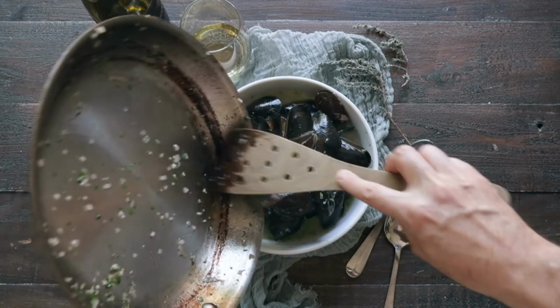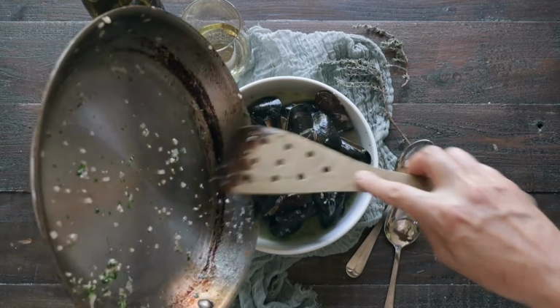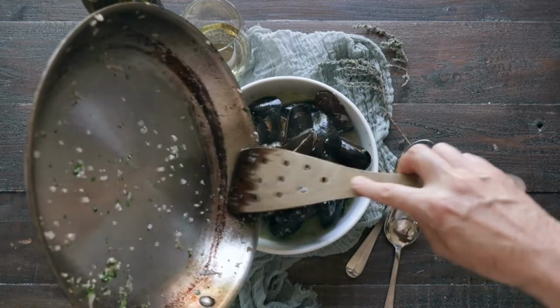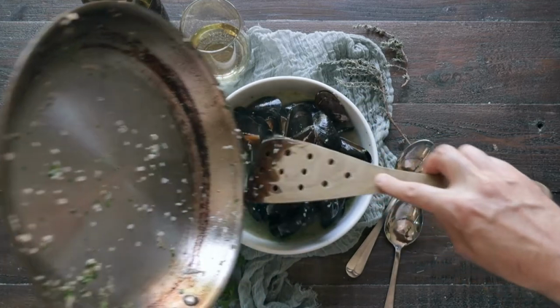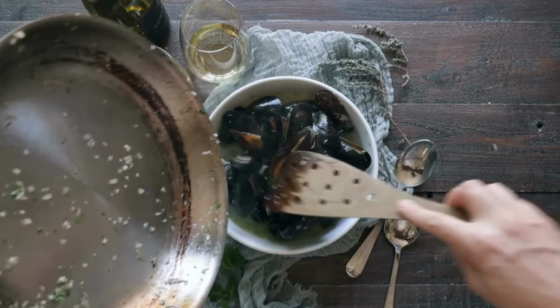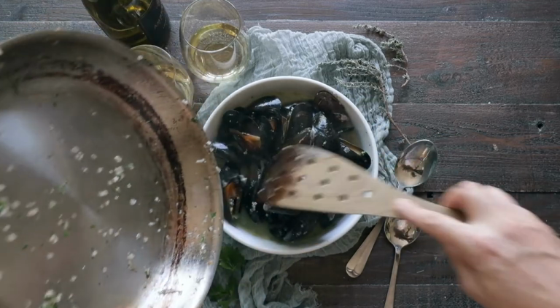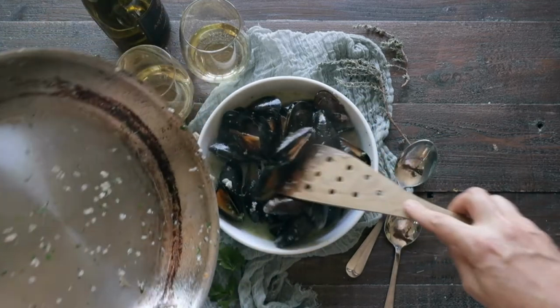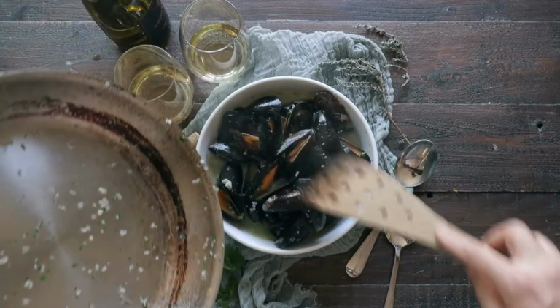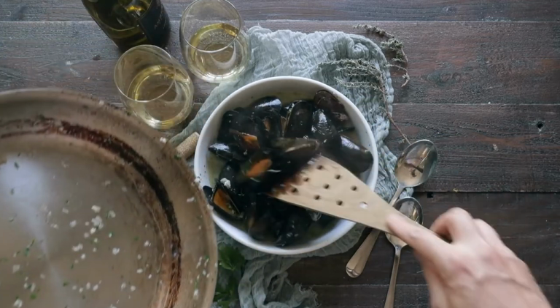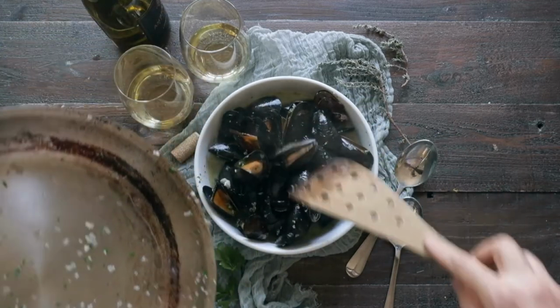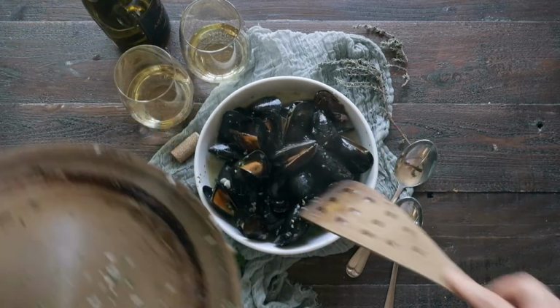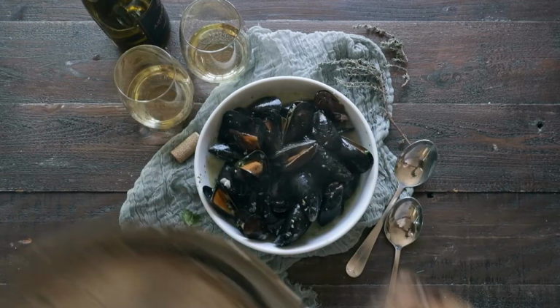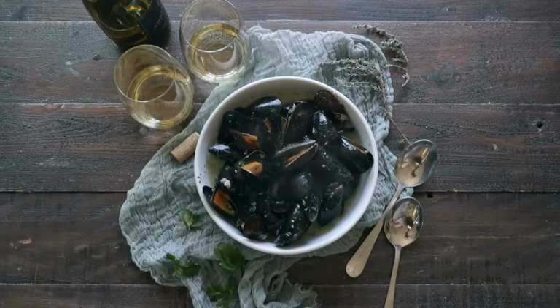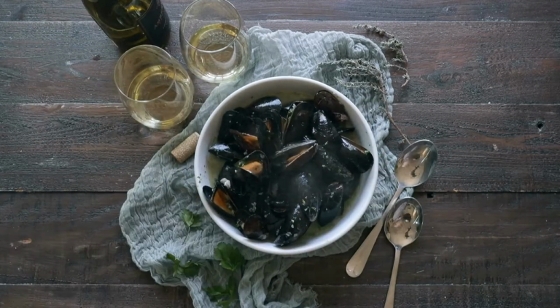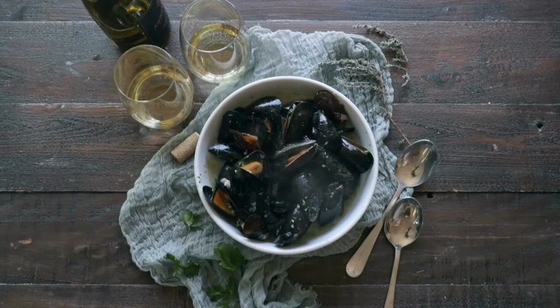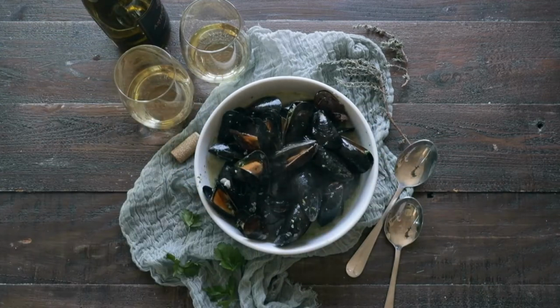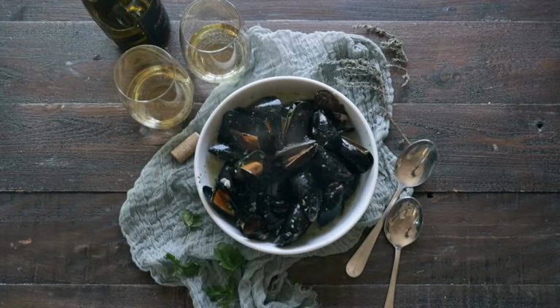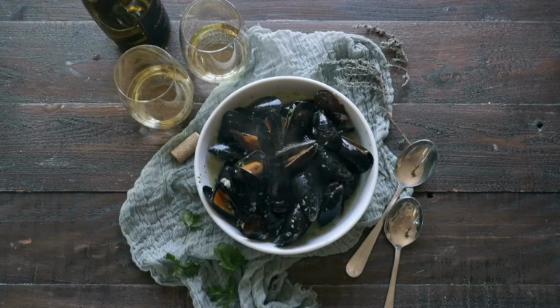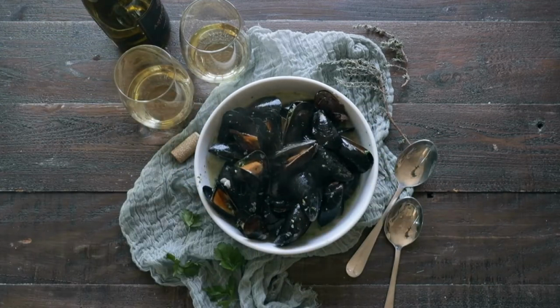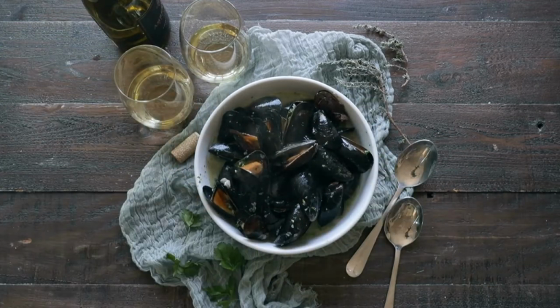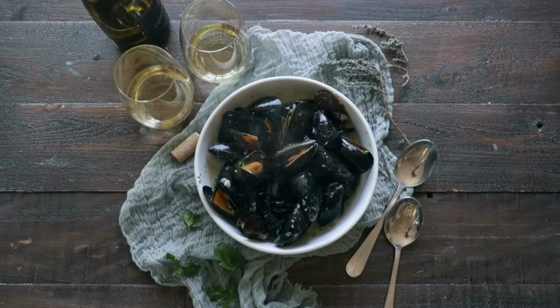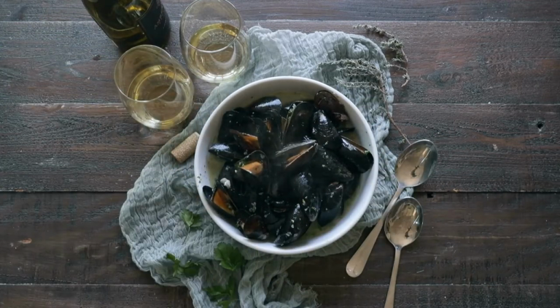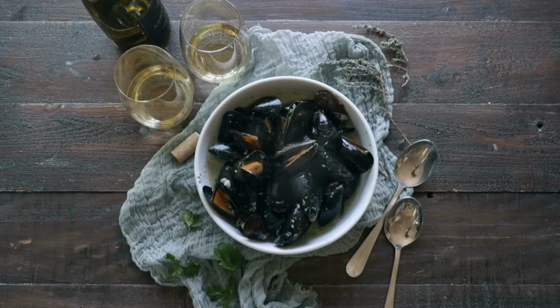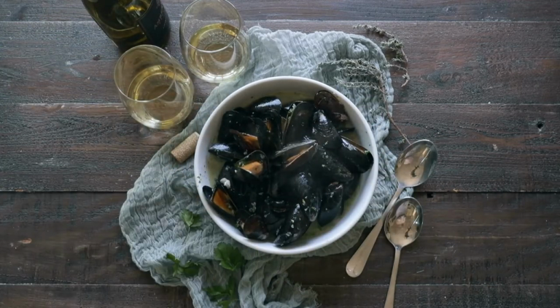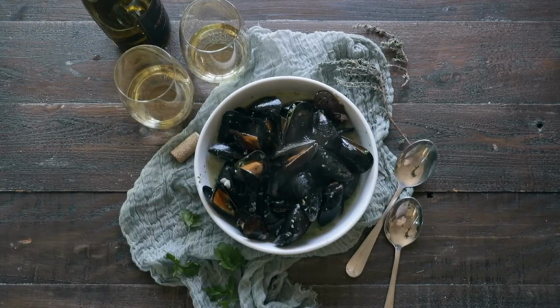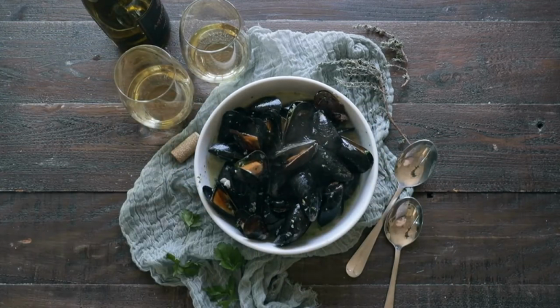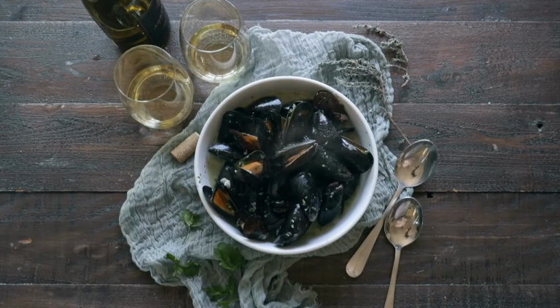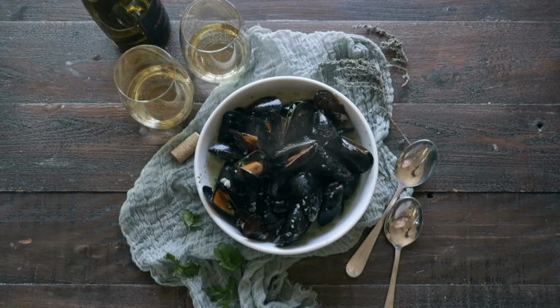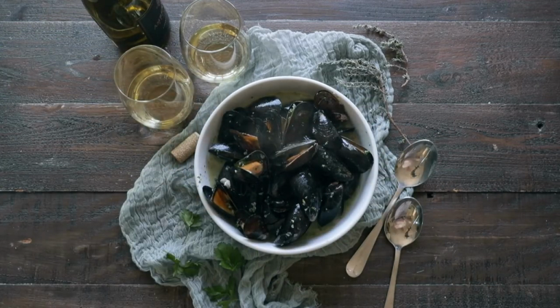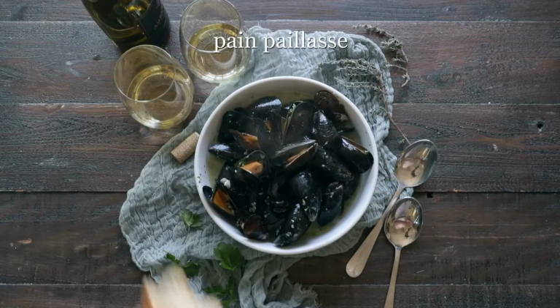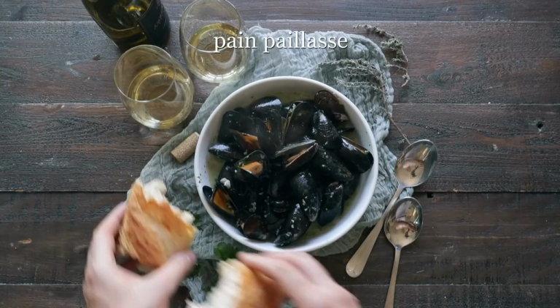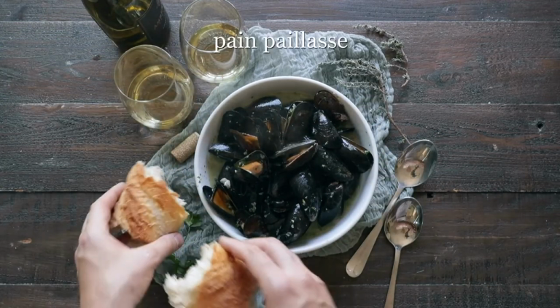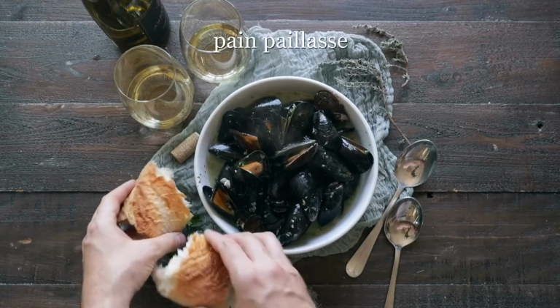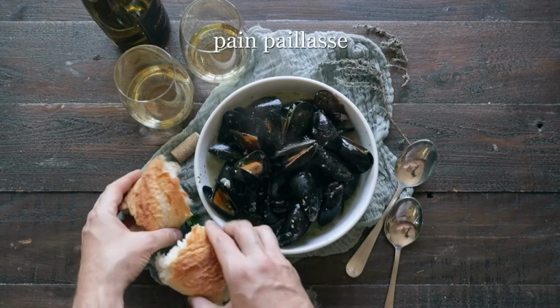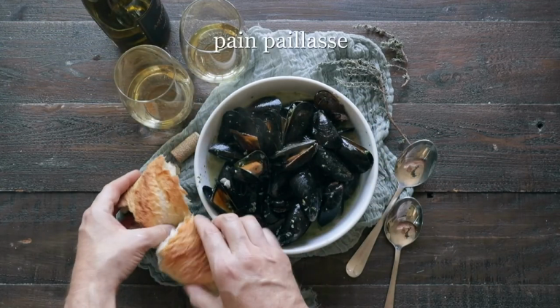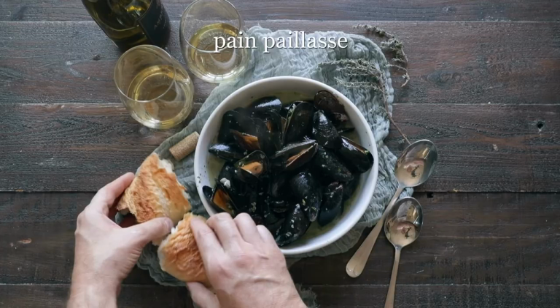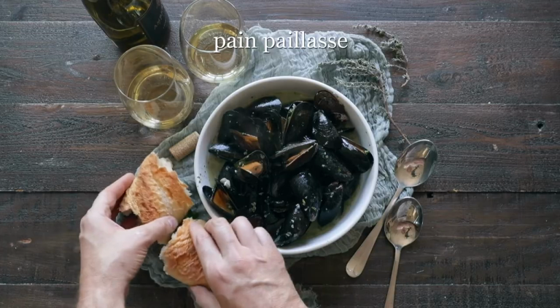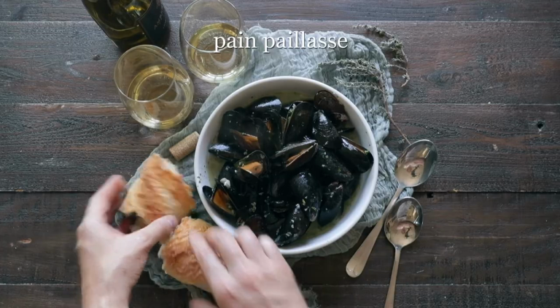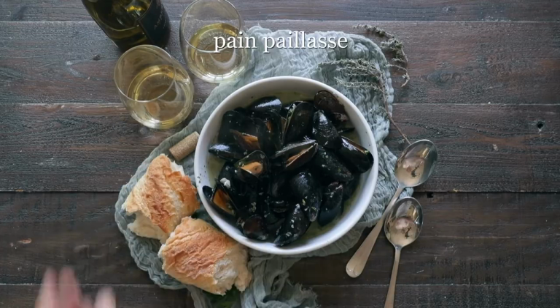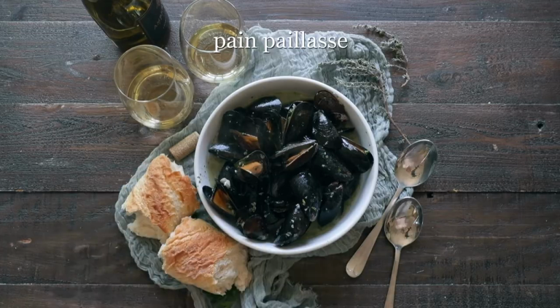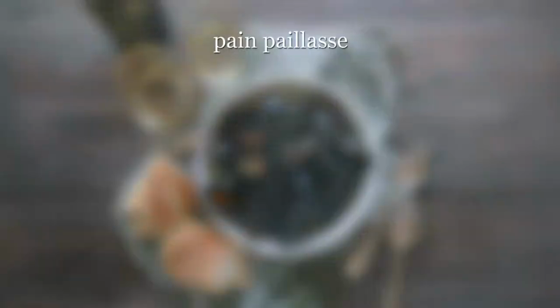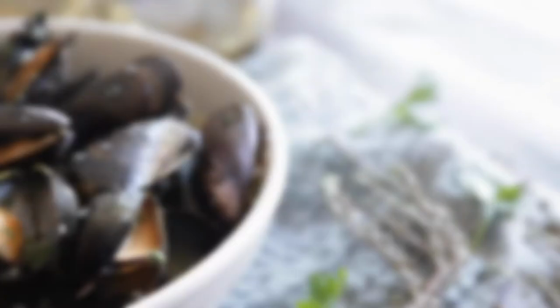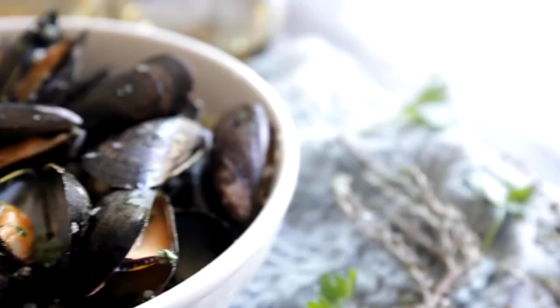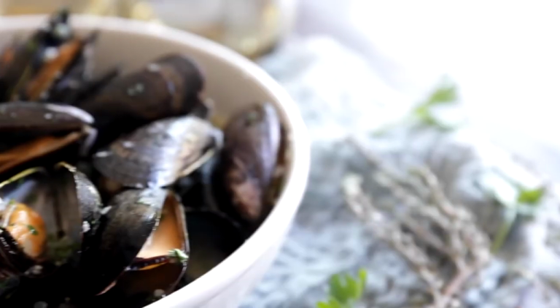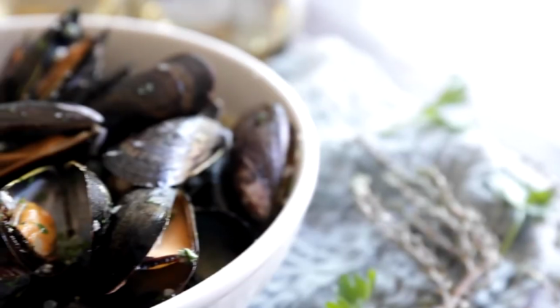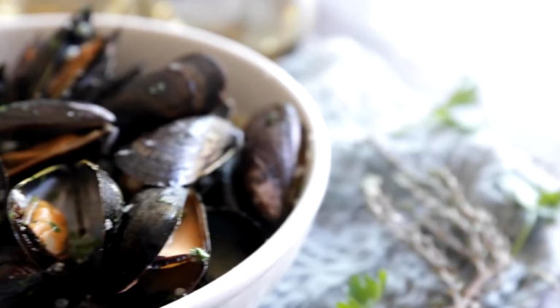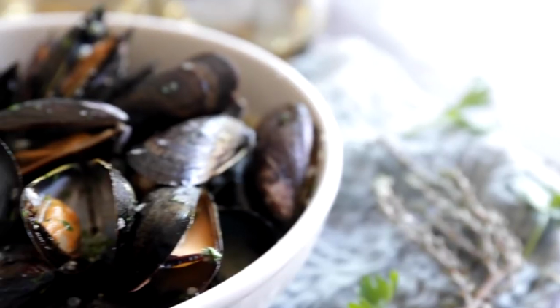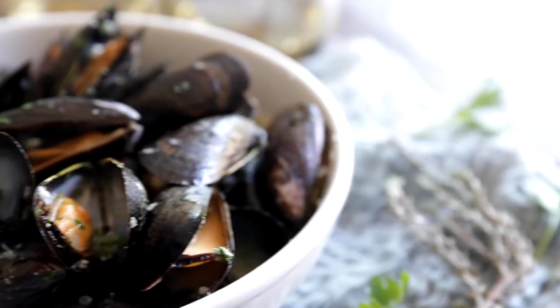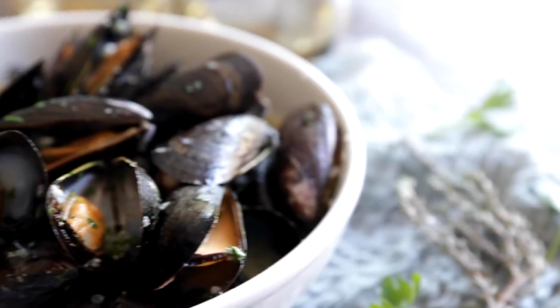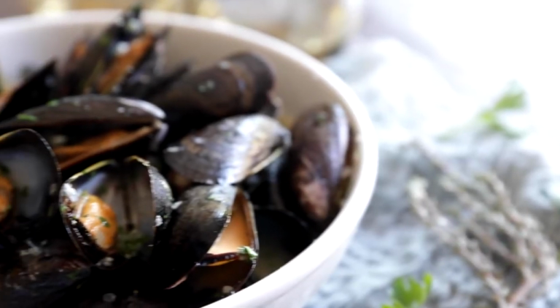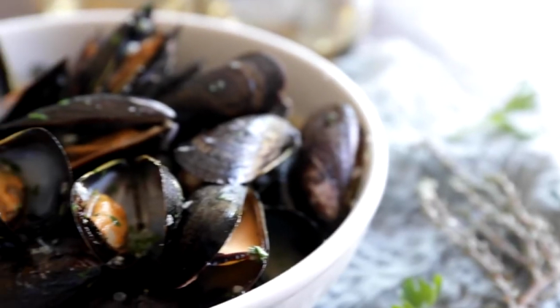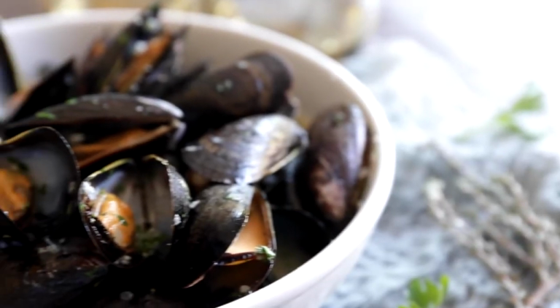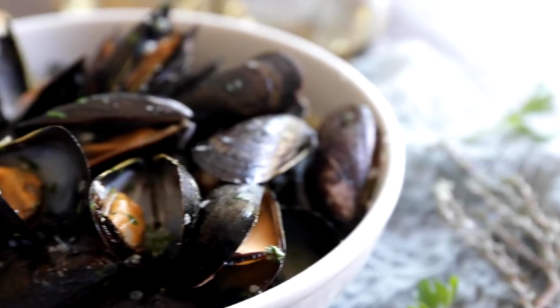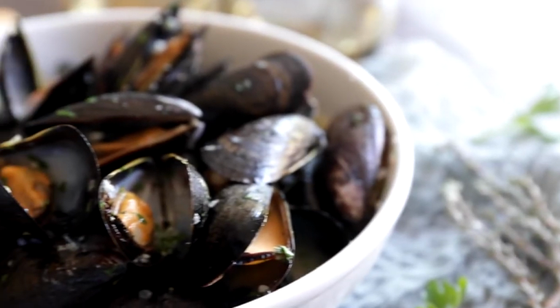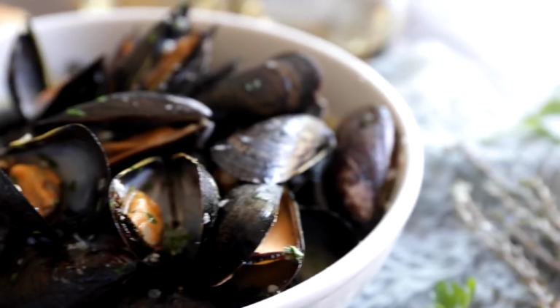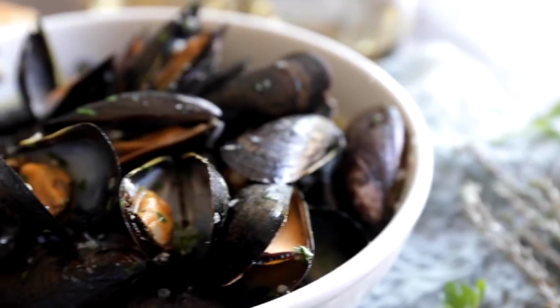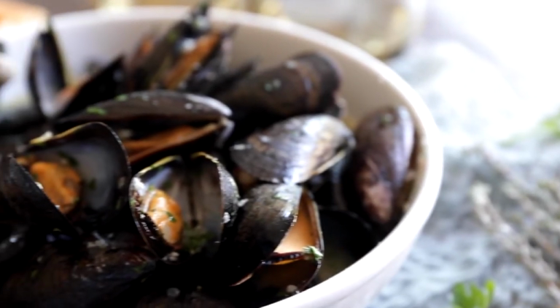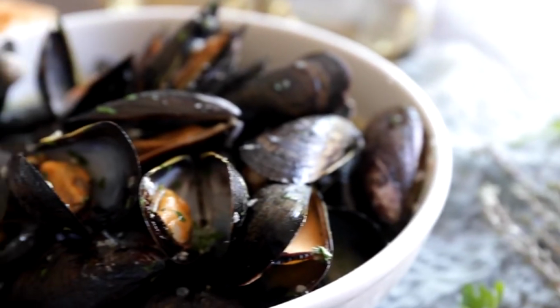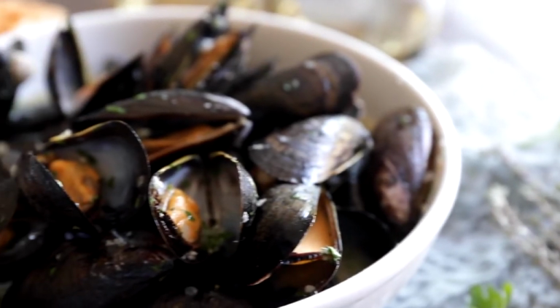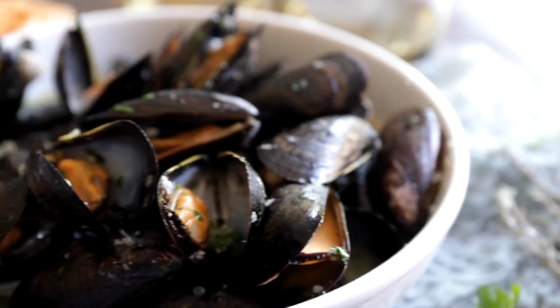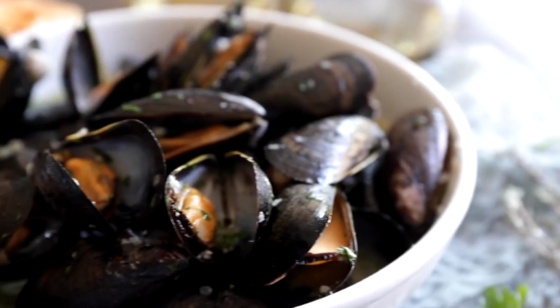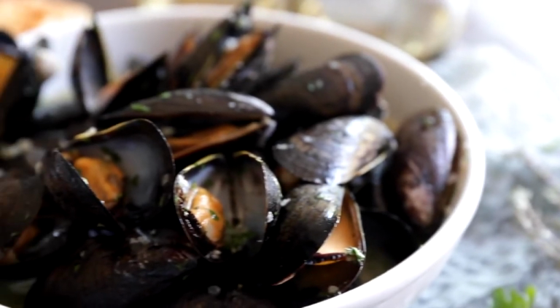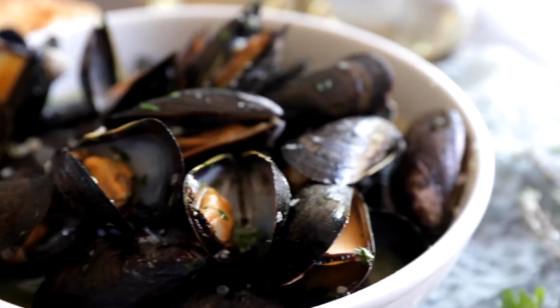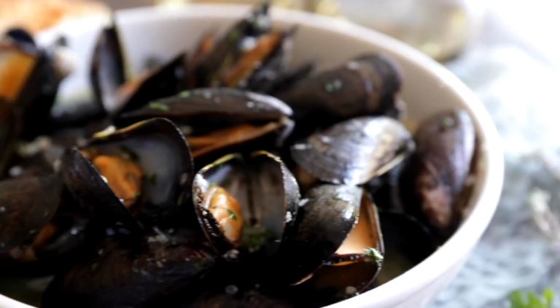Of course, we wanna serve this up with some delicious fresh Heinen's bread. This is such a great recipe for you, your family, and friends.